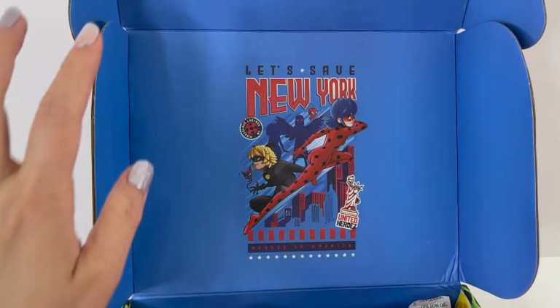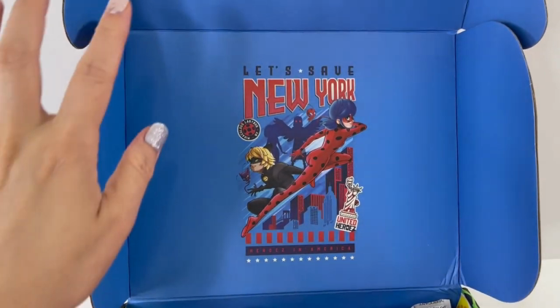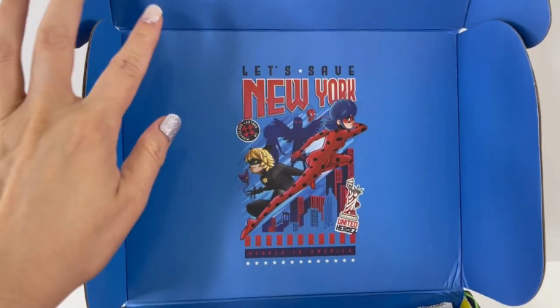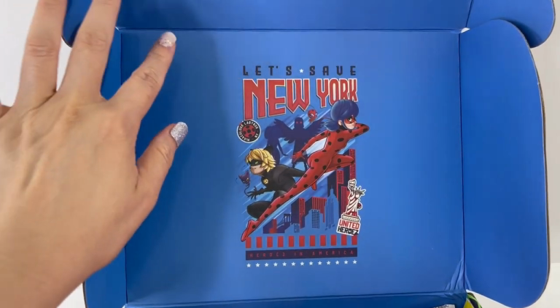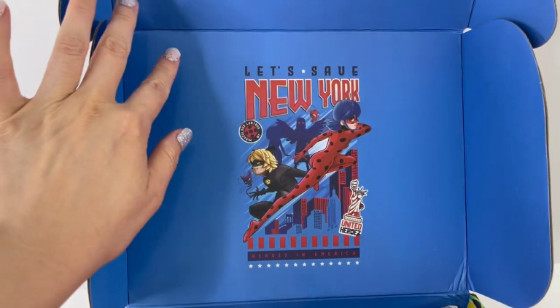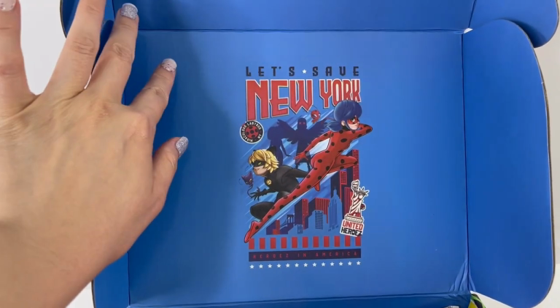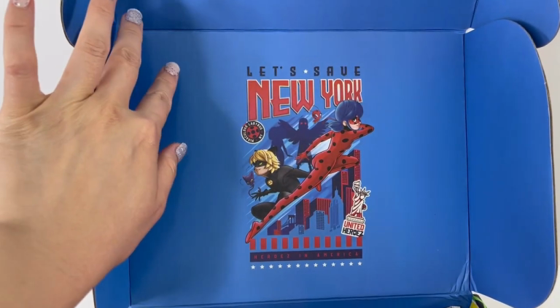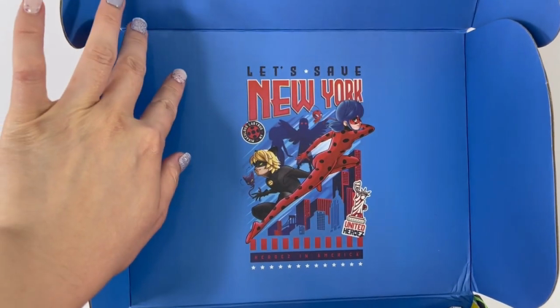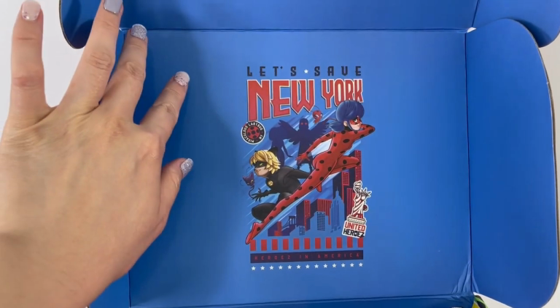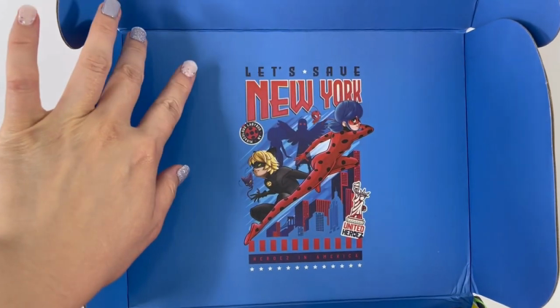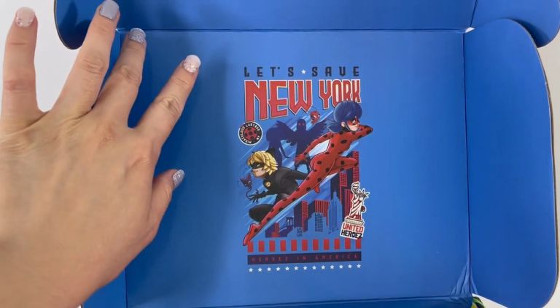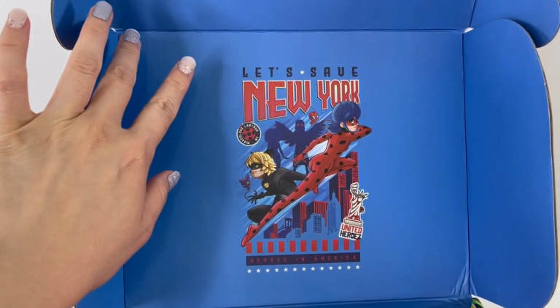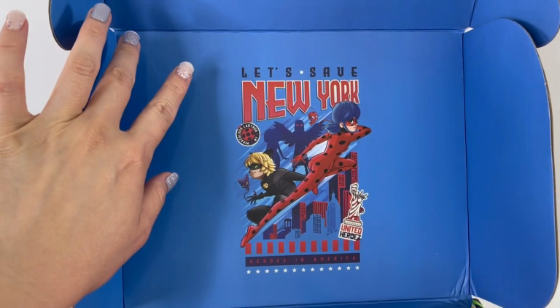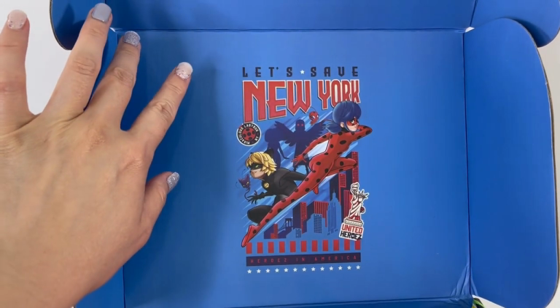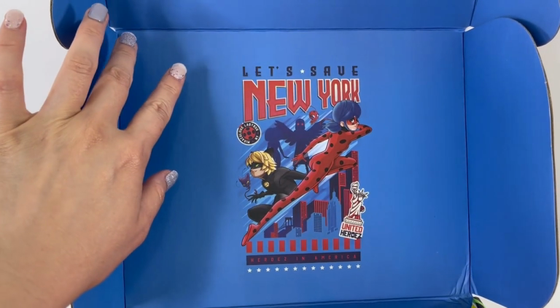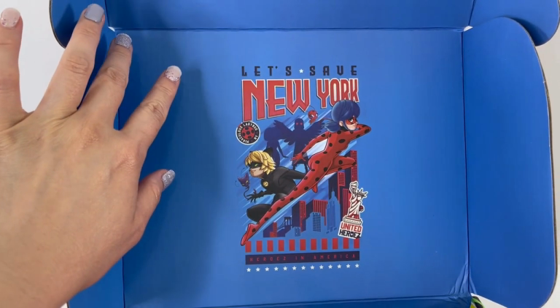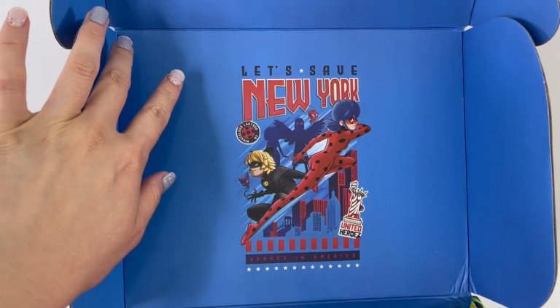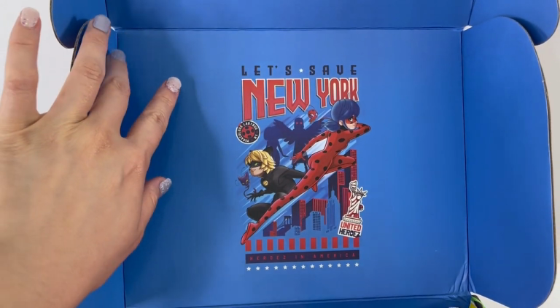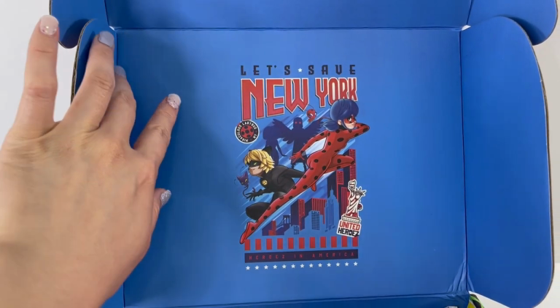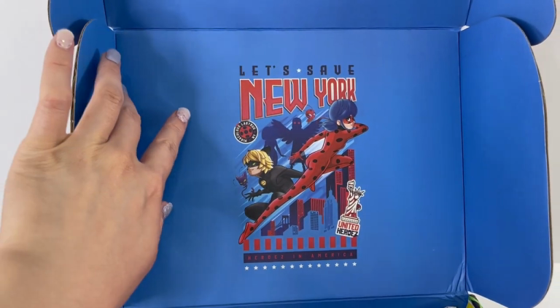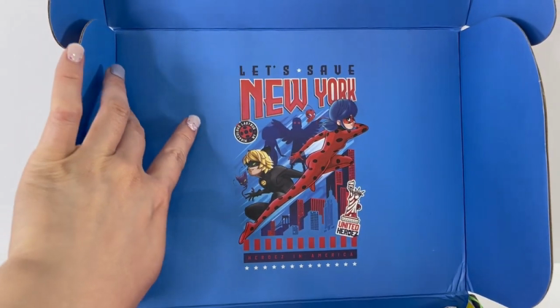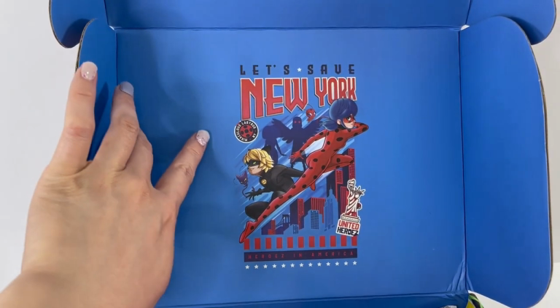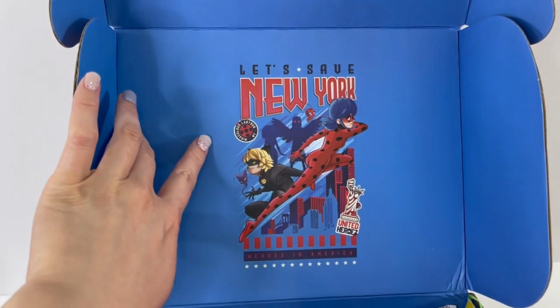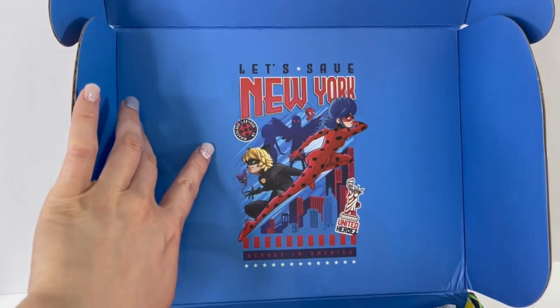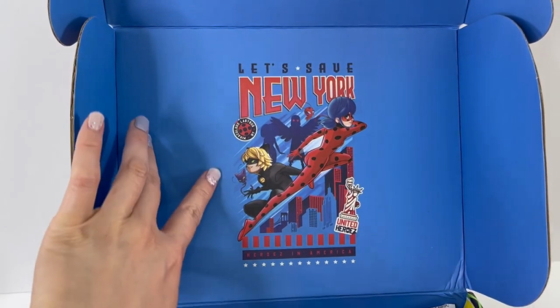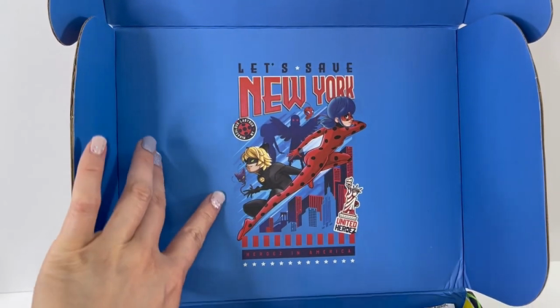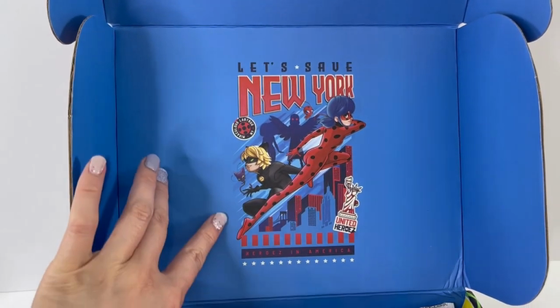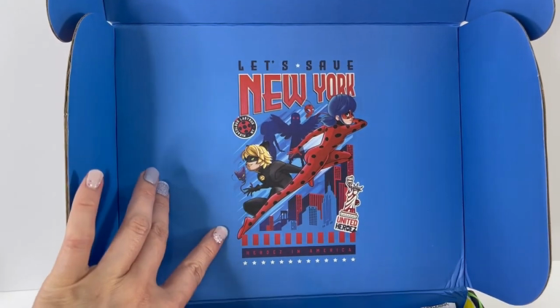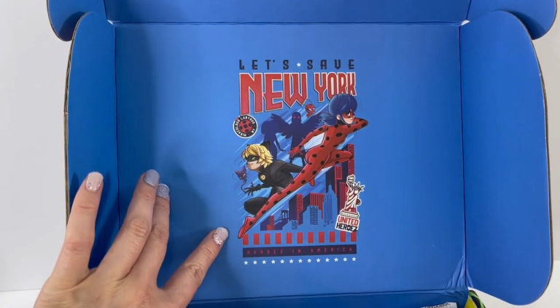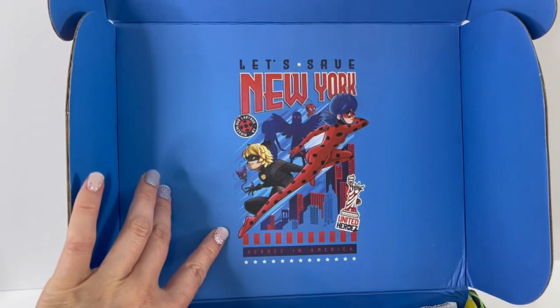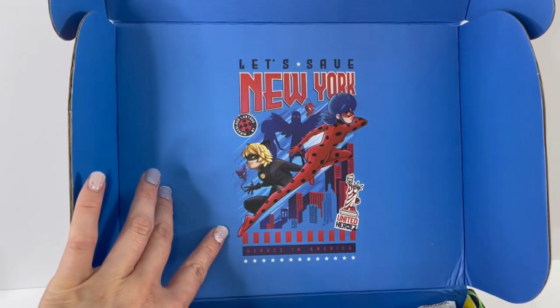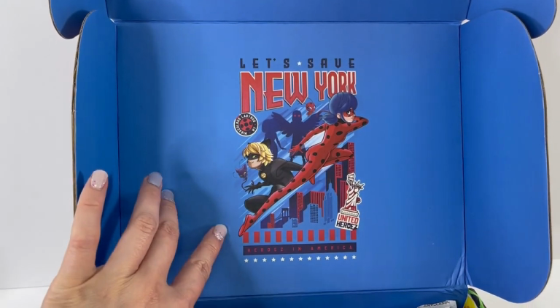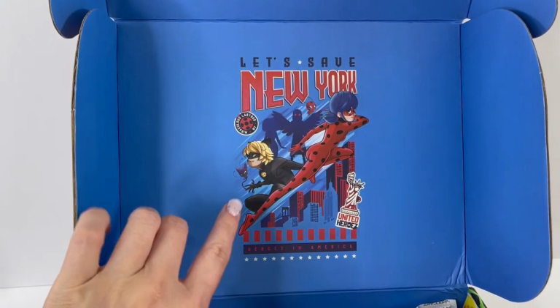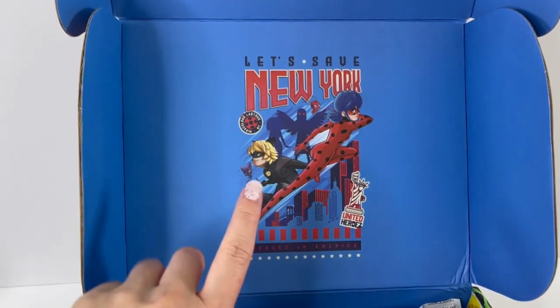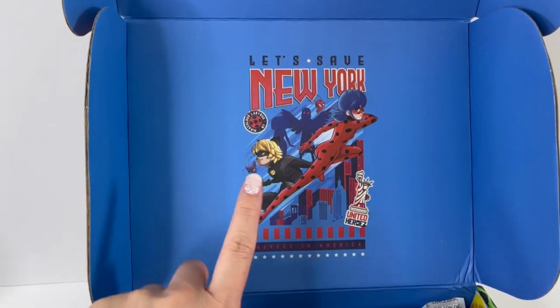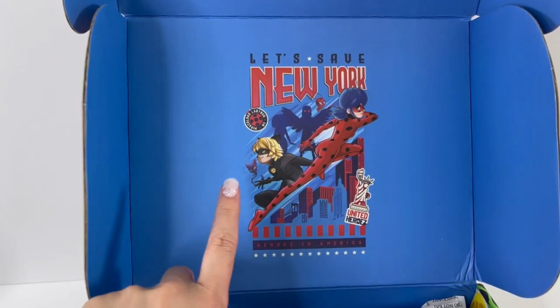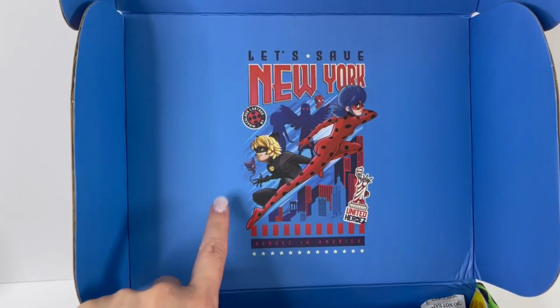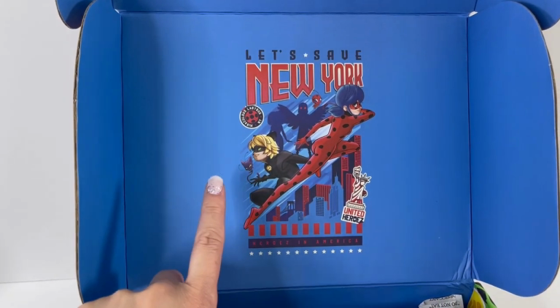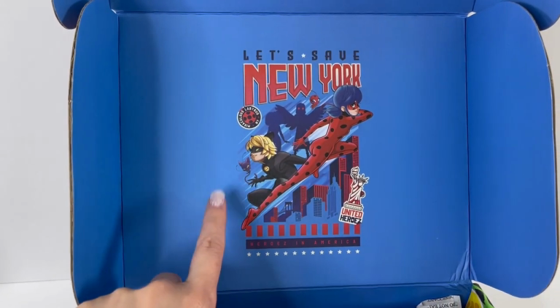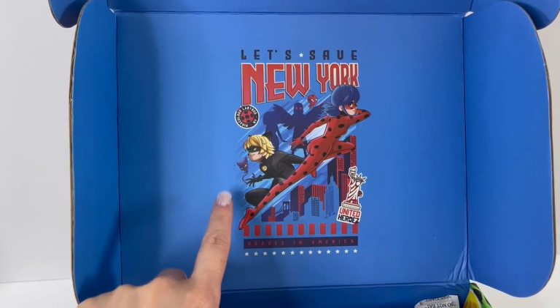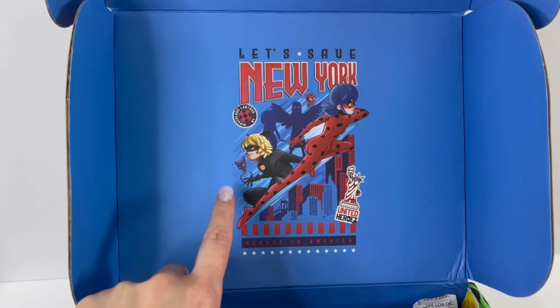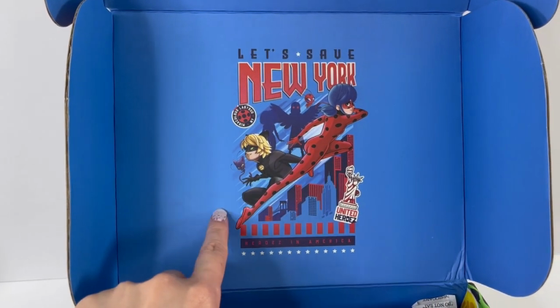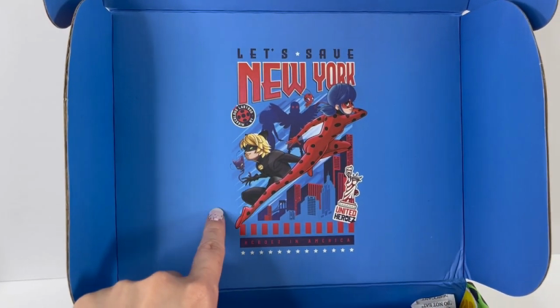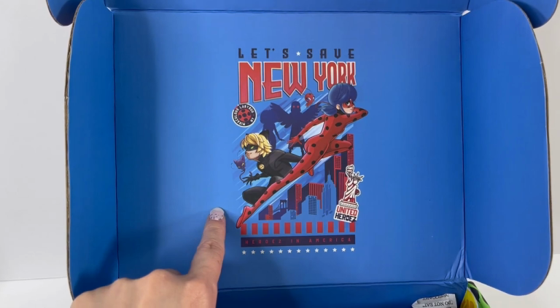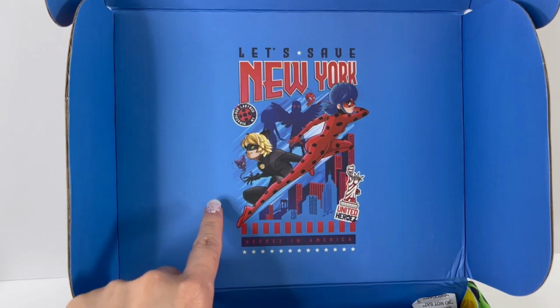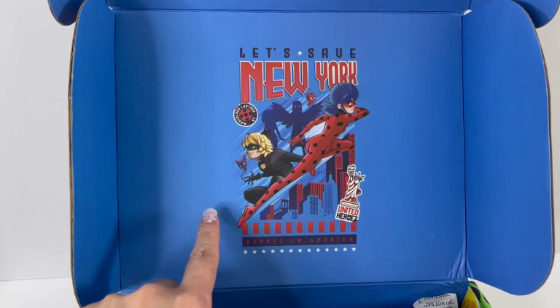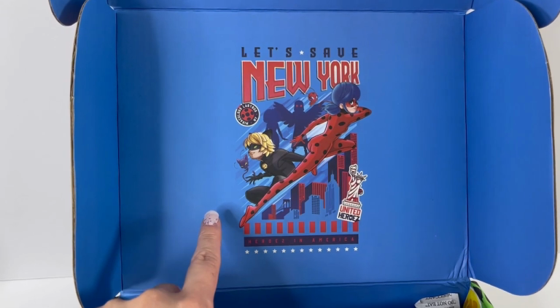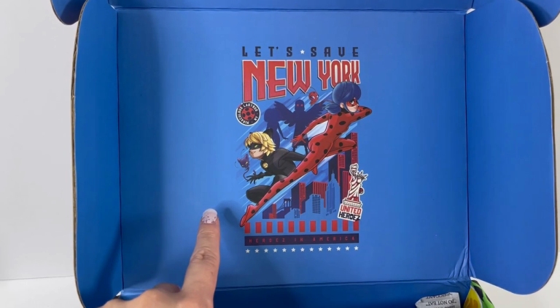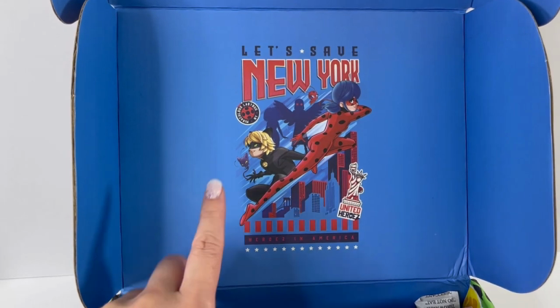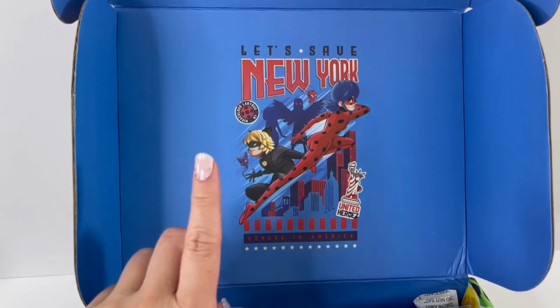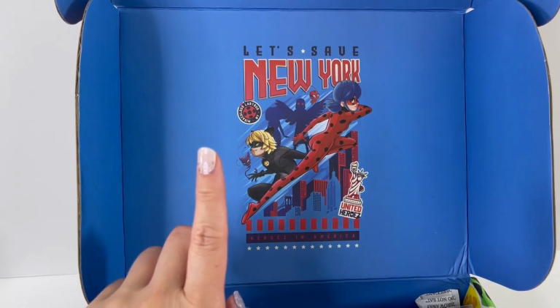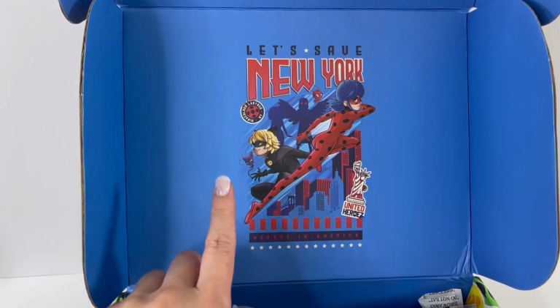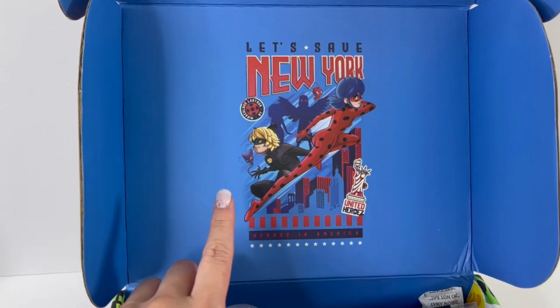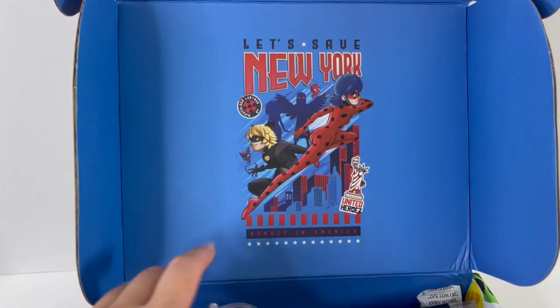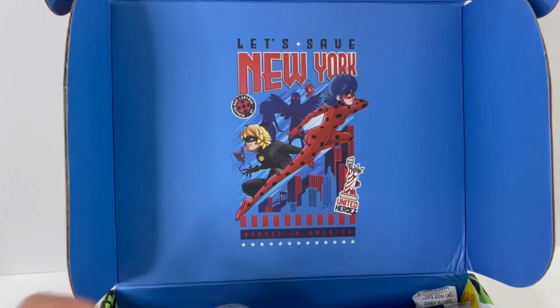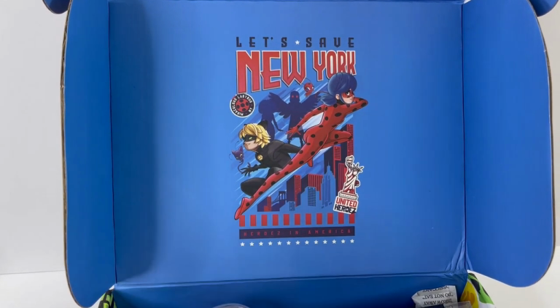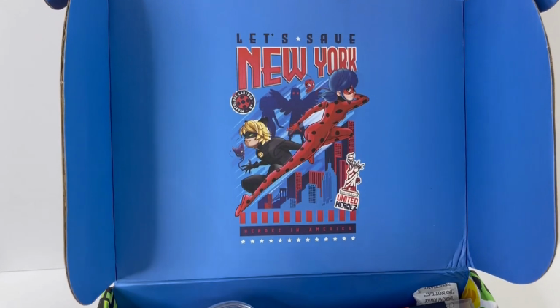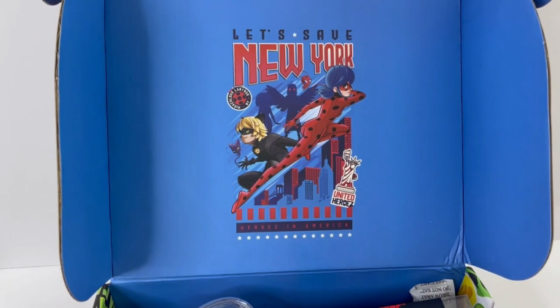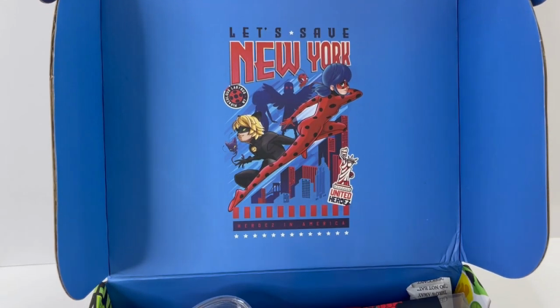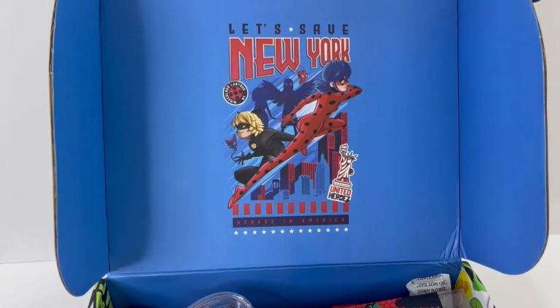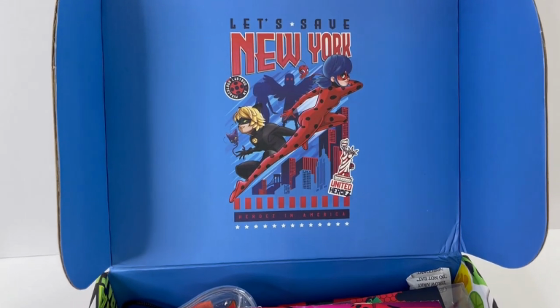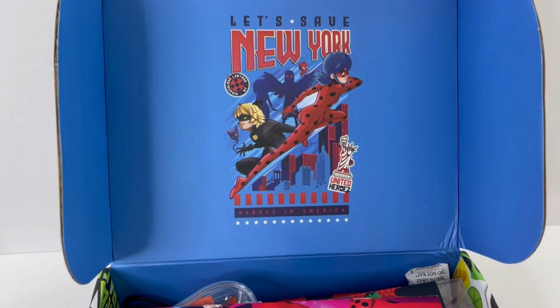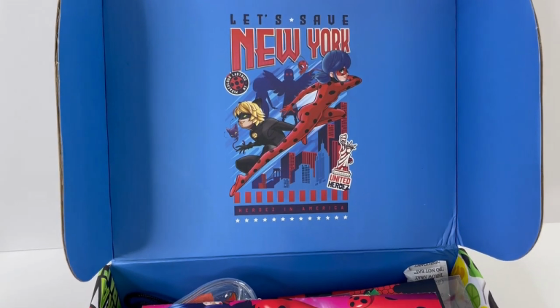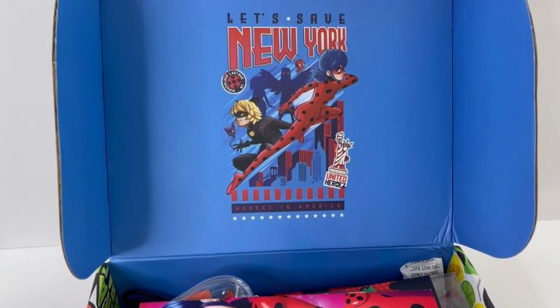Here is the top of the box. It says 'Let's Save New York.' Have you seen the New York episode? That one was really good.